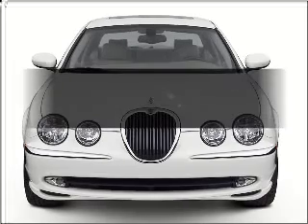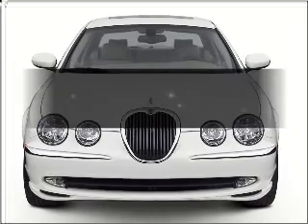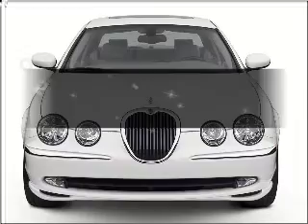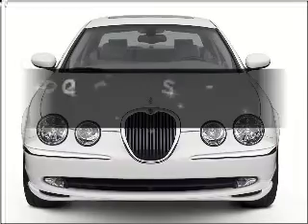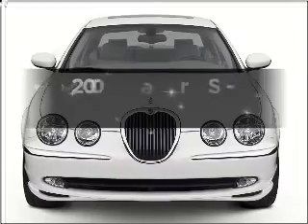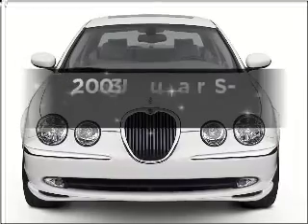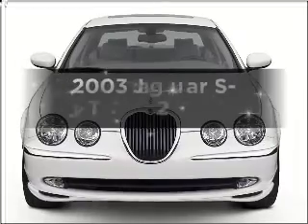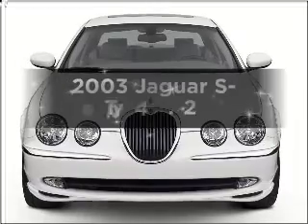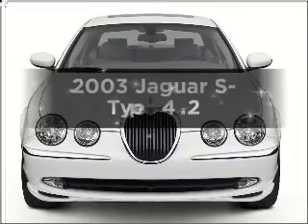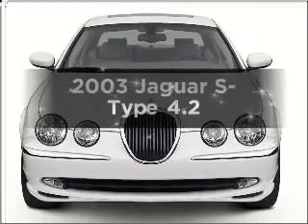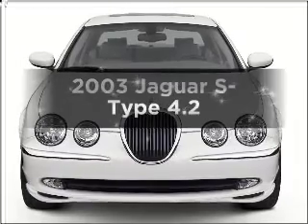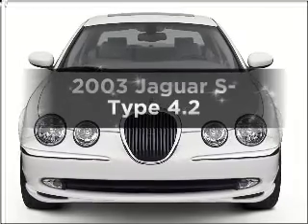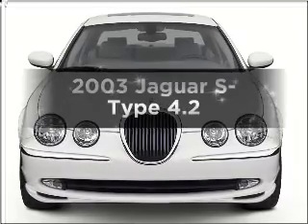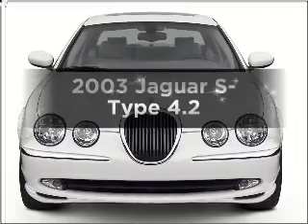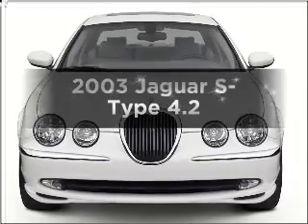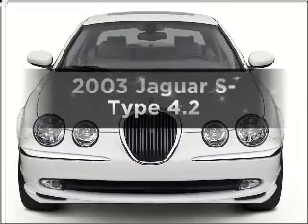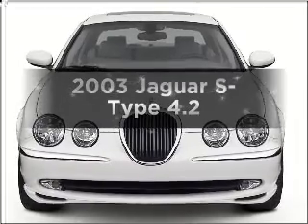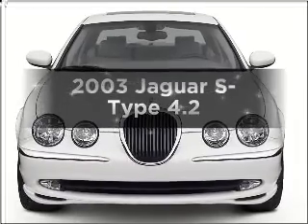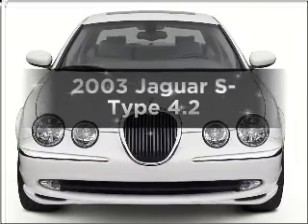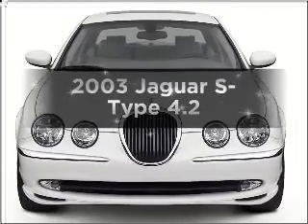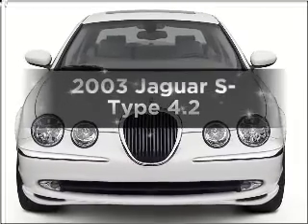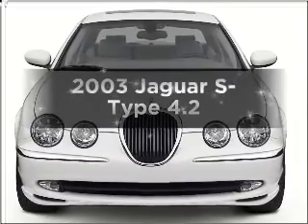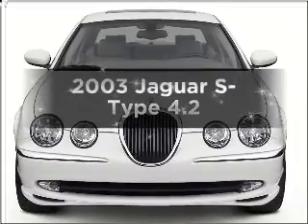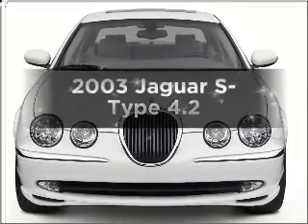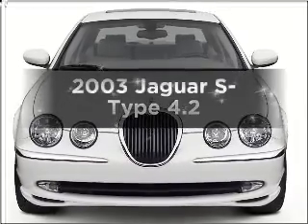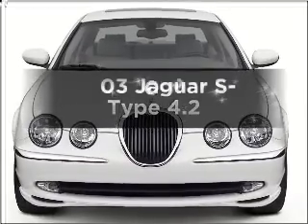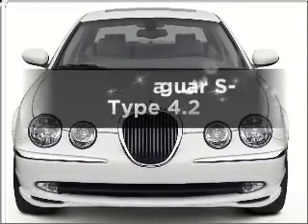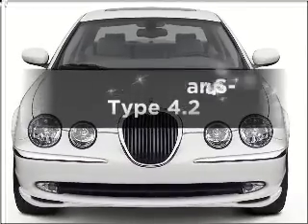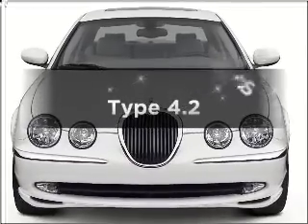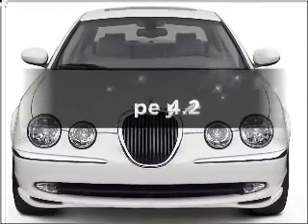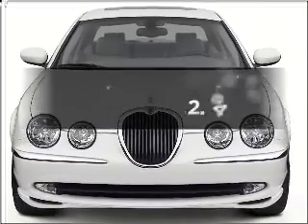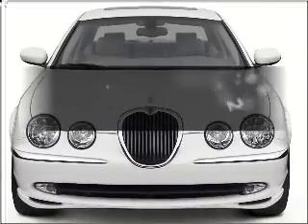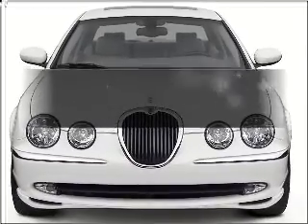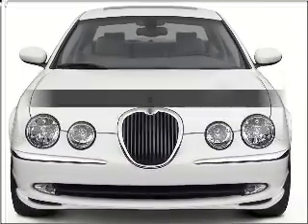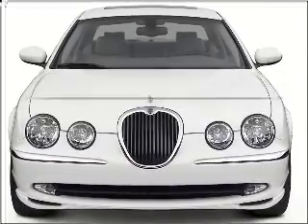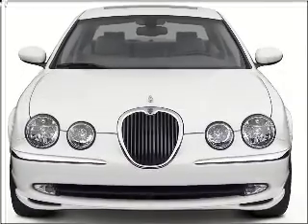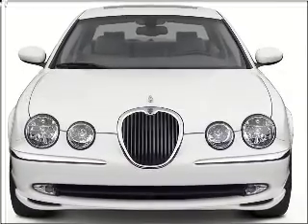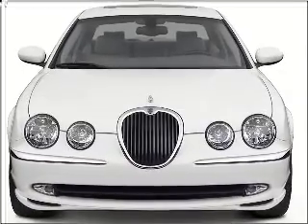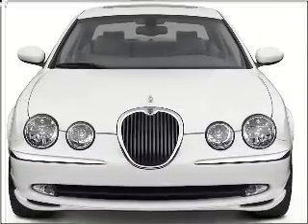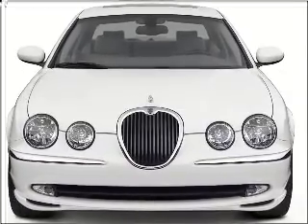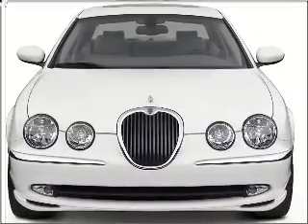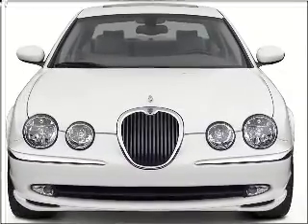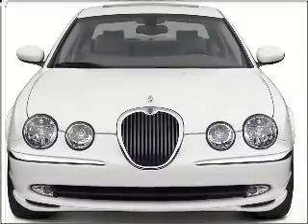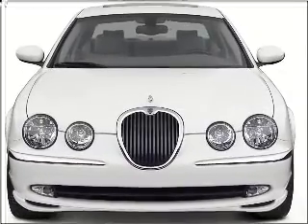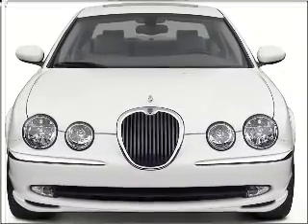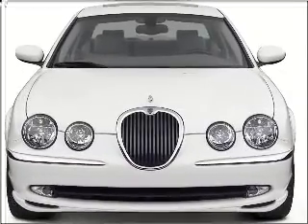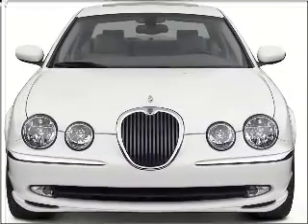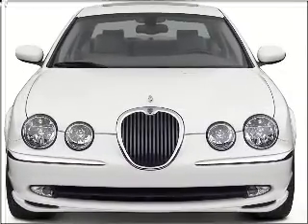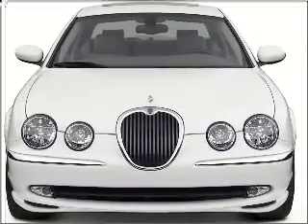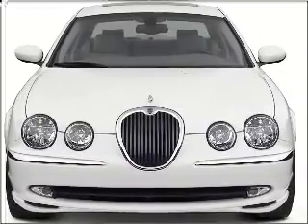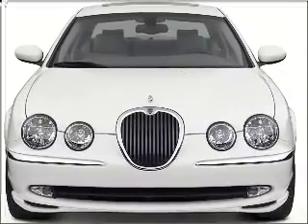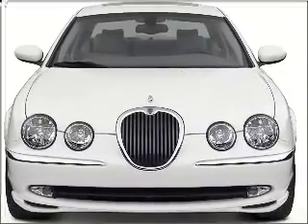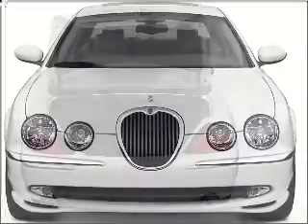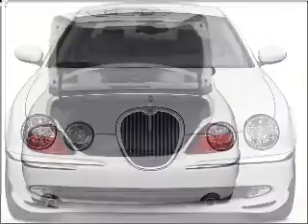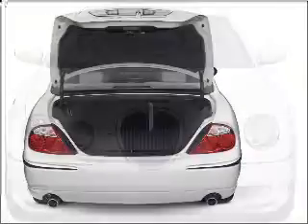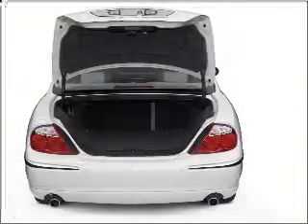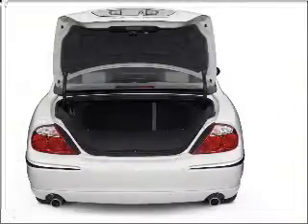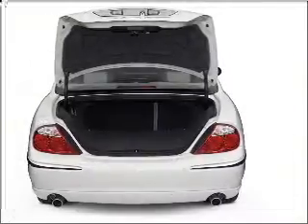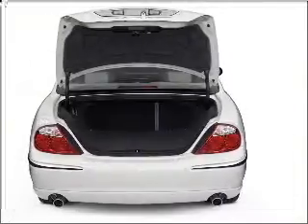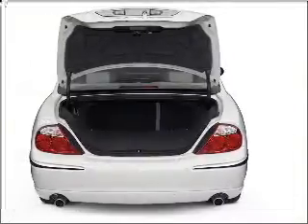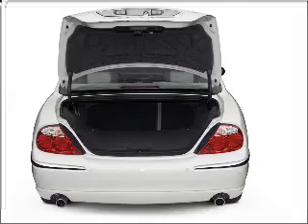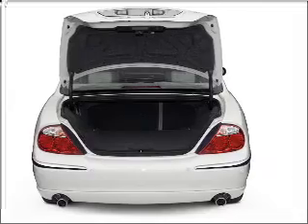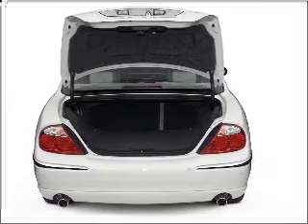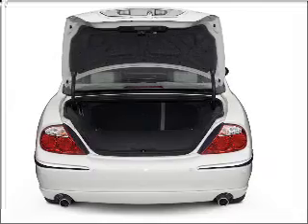Introducing the 2003 Jaguar S-Type. Travel the roads in style and comfort in this great vehicle.